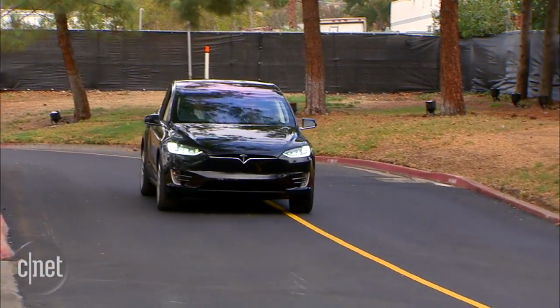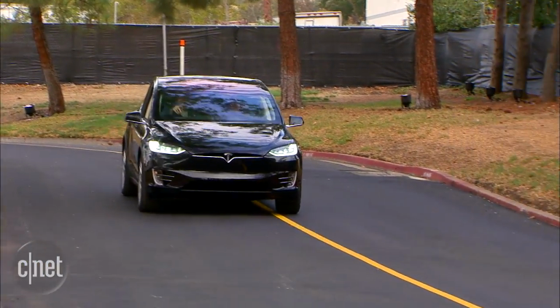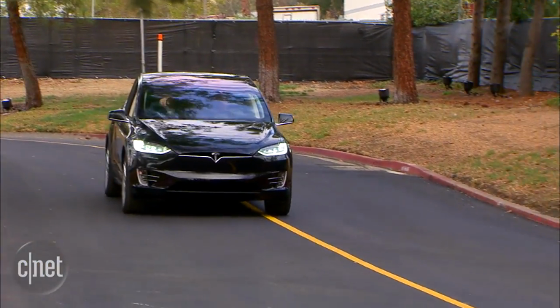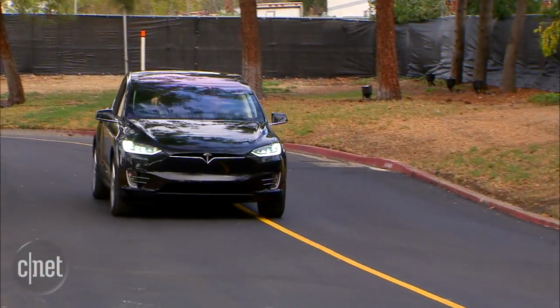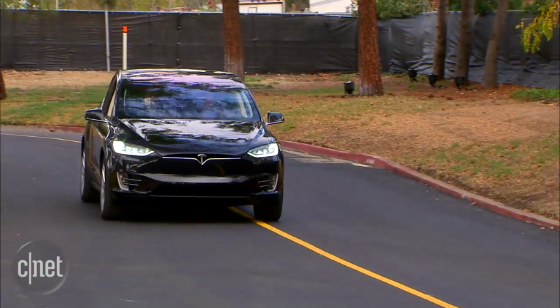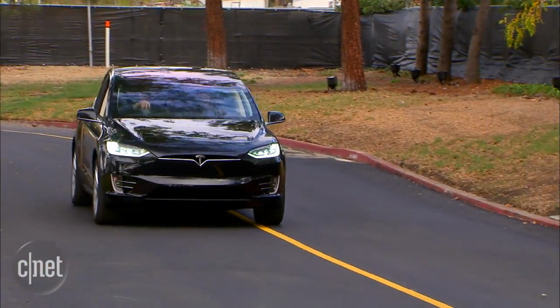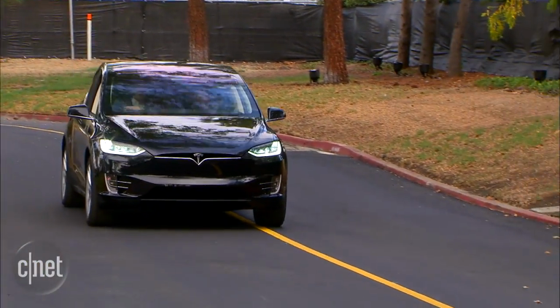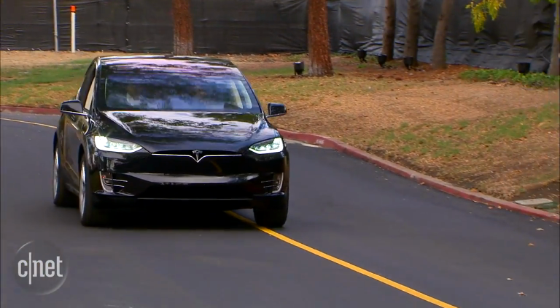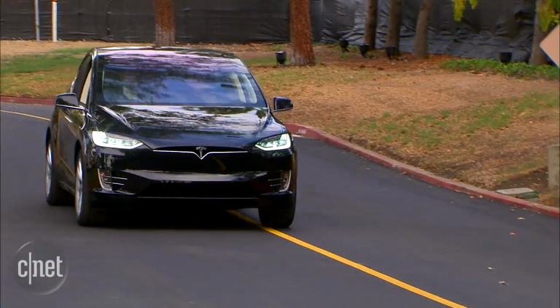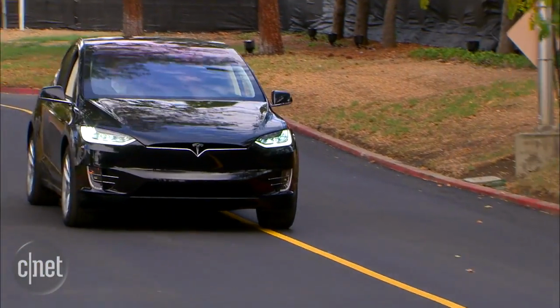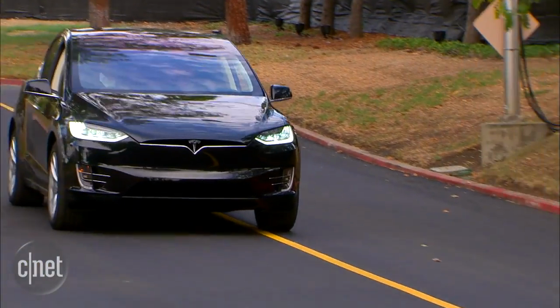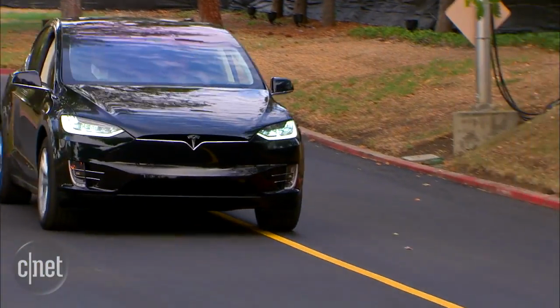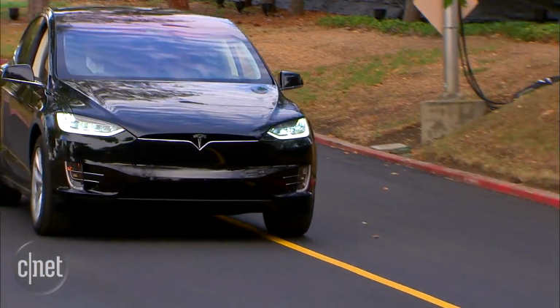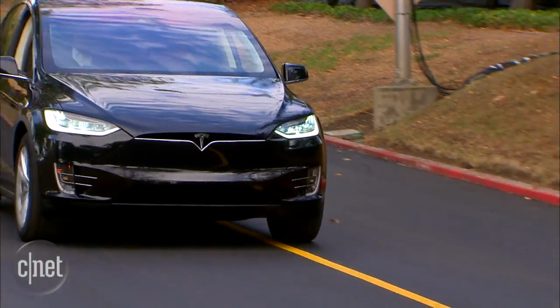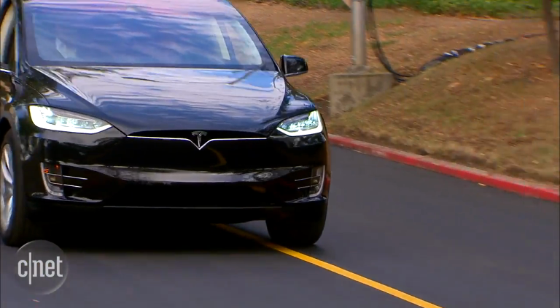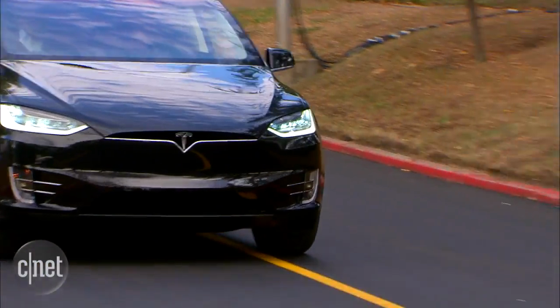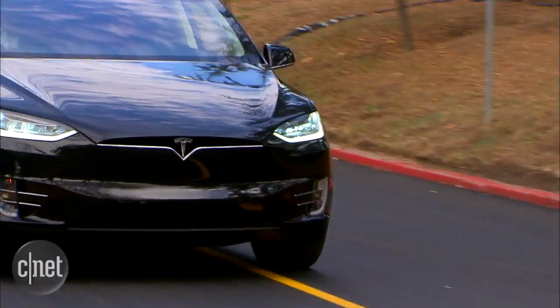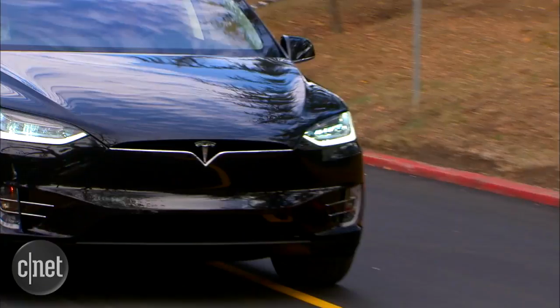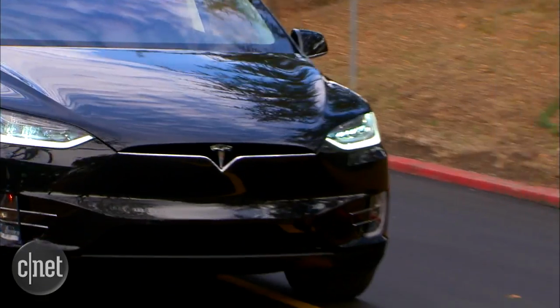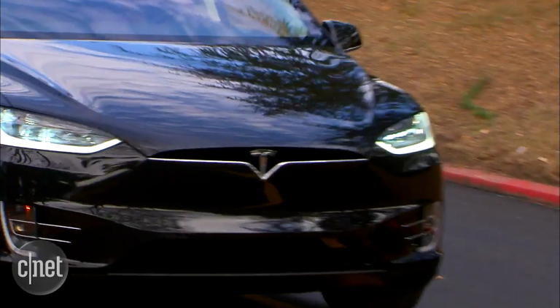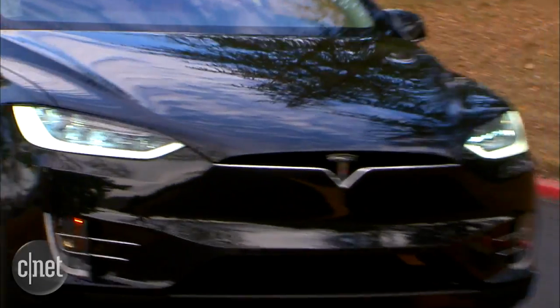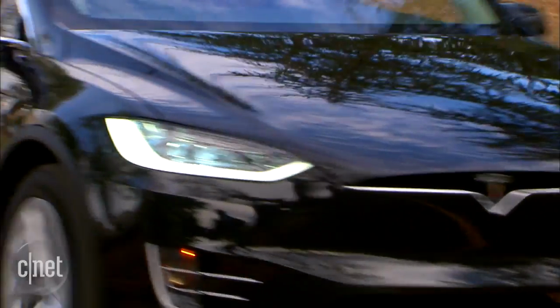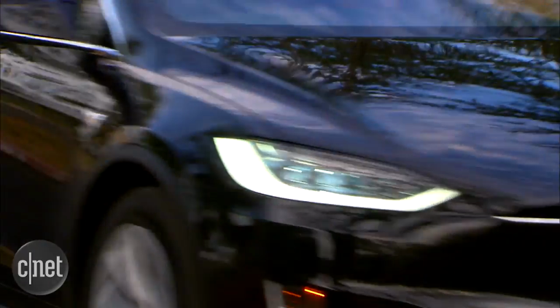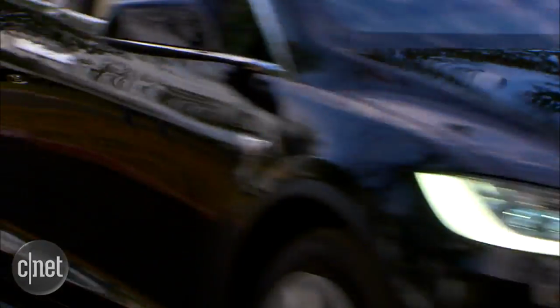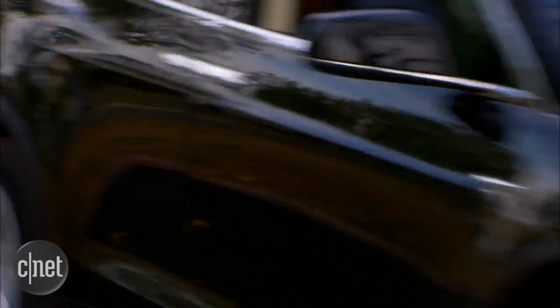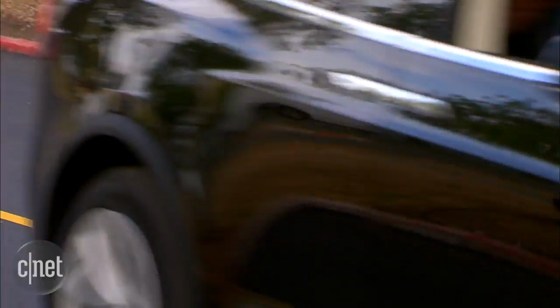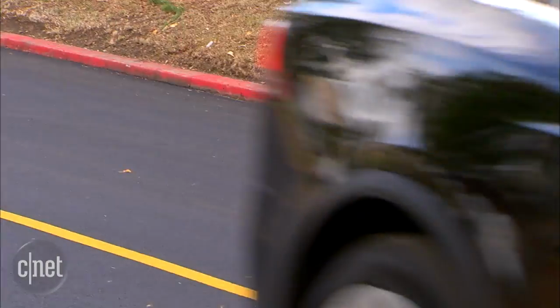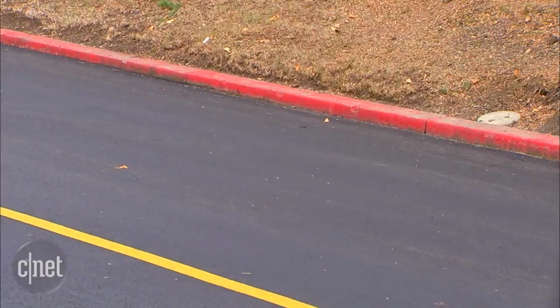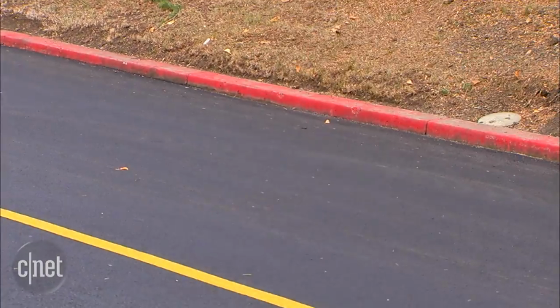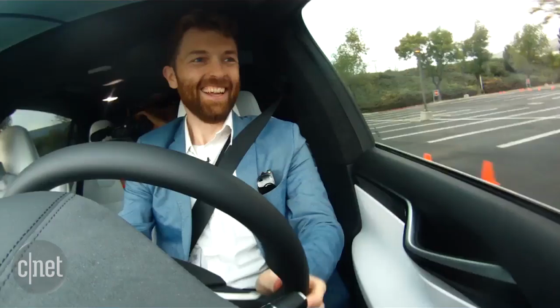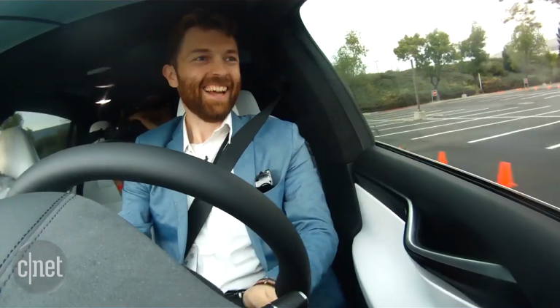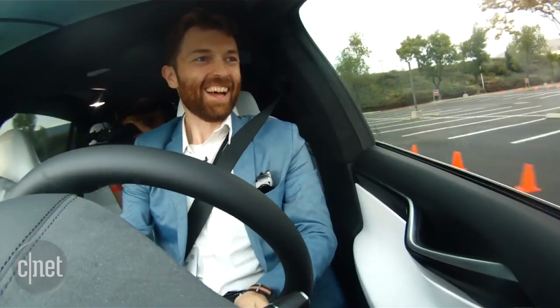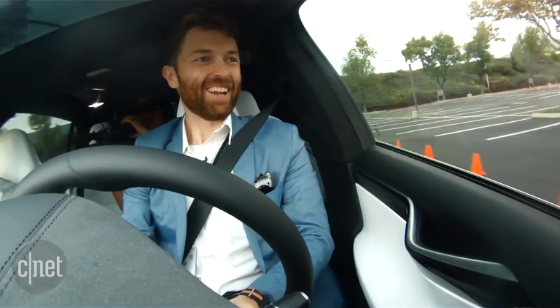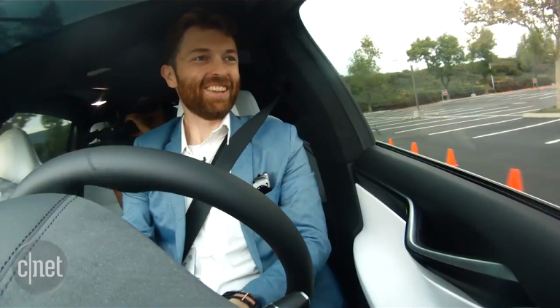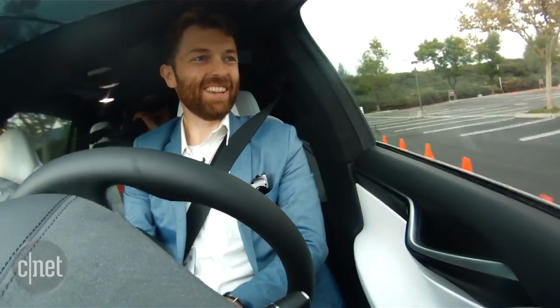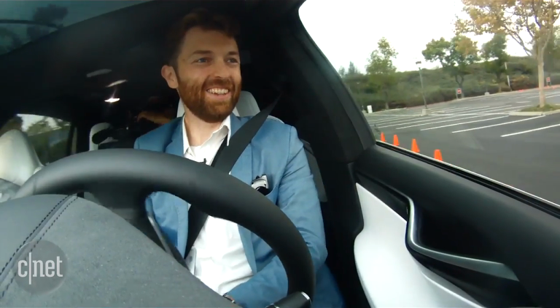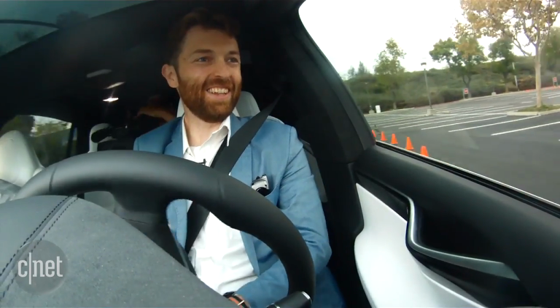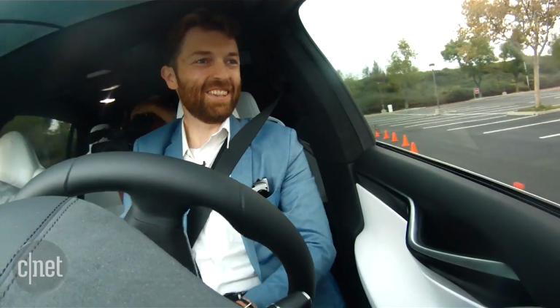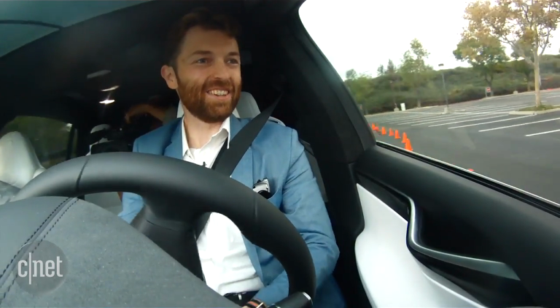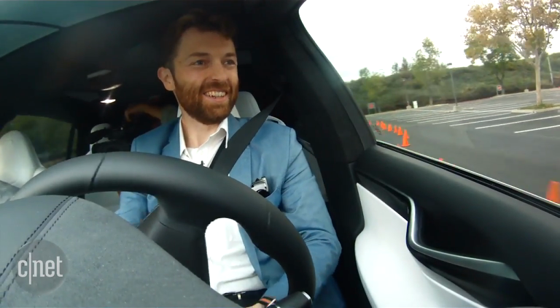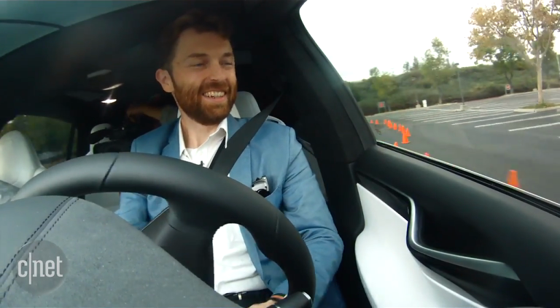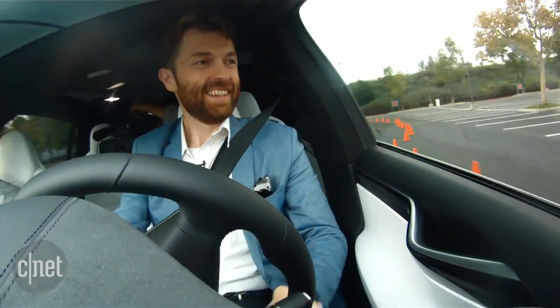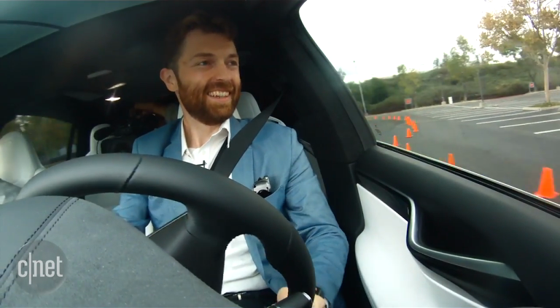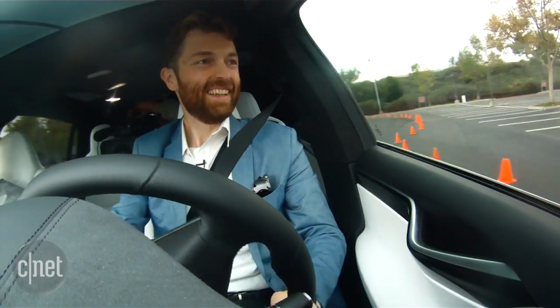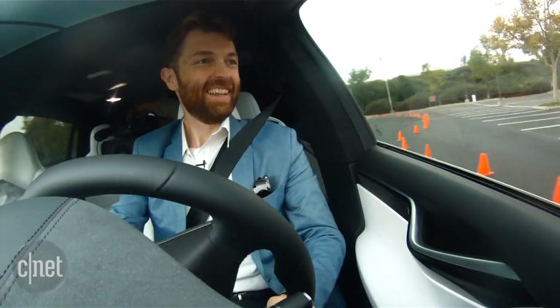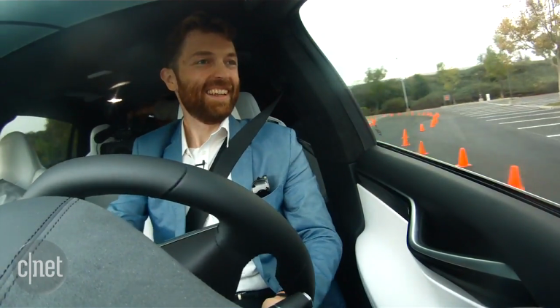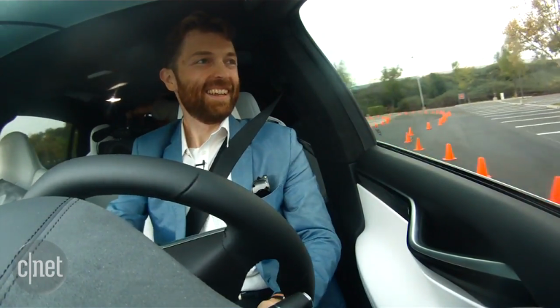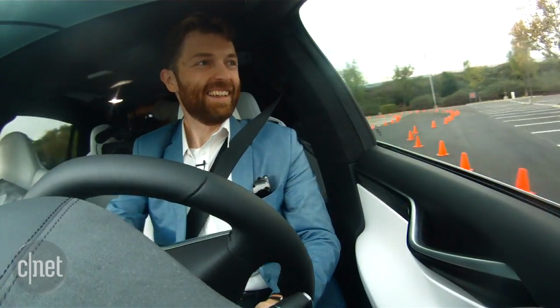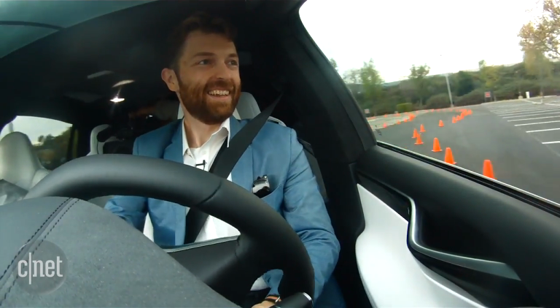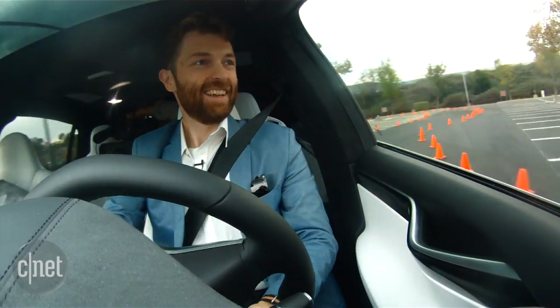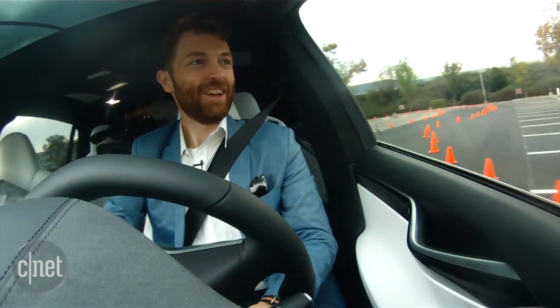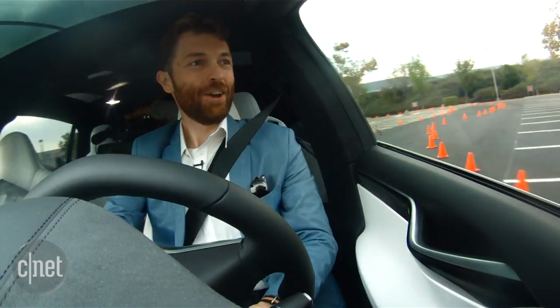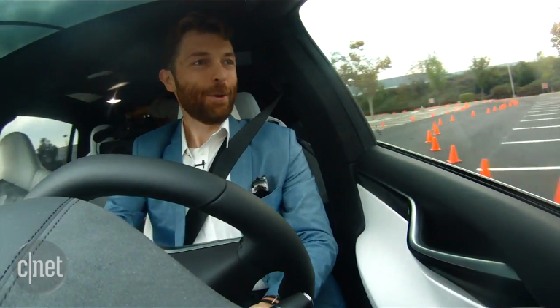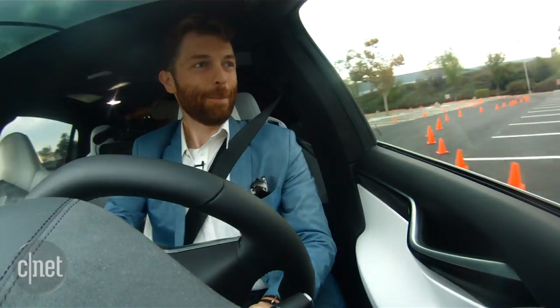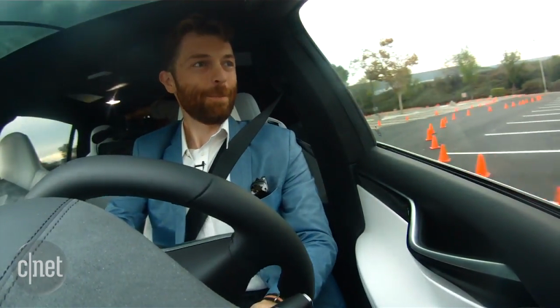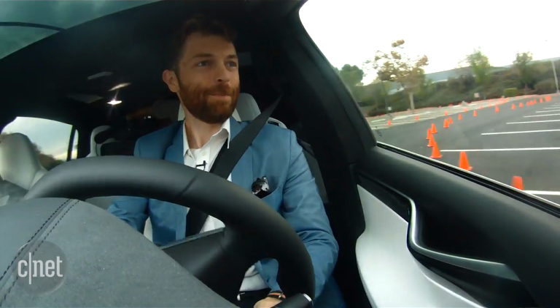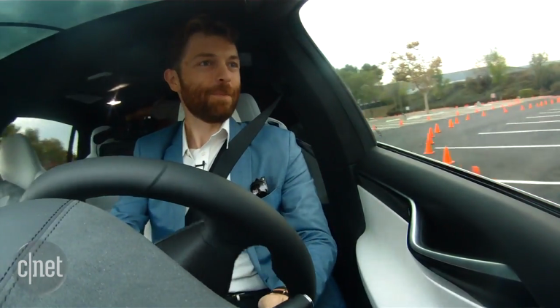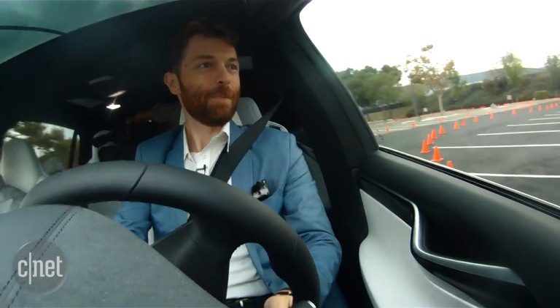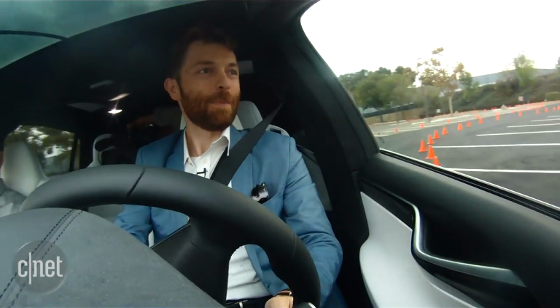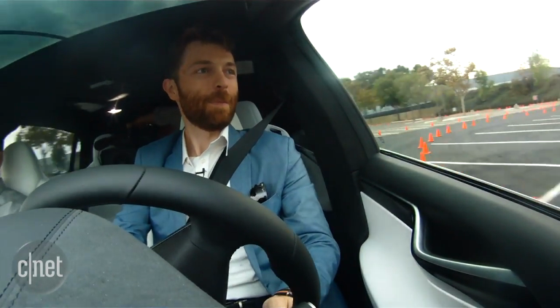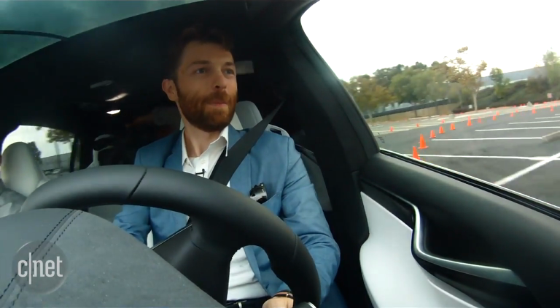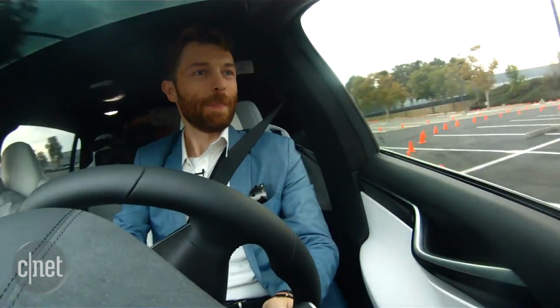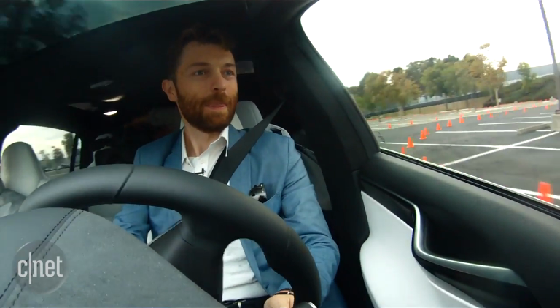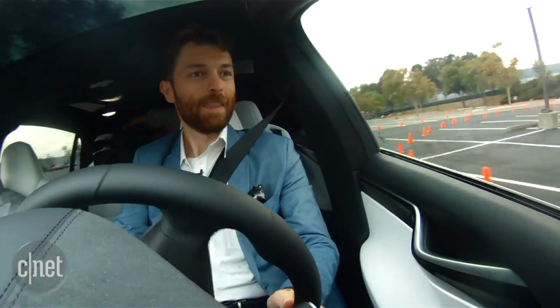It handles very well as well, not quite as well as the Model S, but again, compared to other SUVs, it feels really great on the road, especially going through the twisty bits.